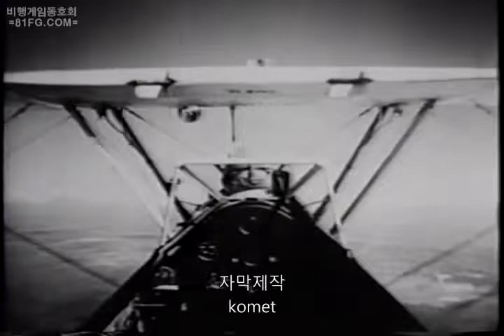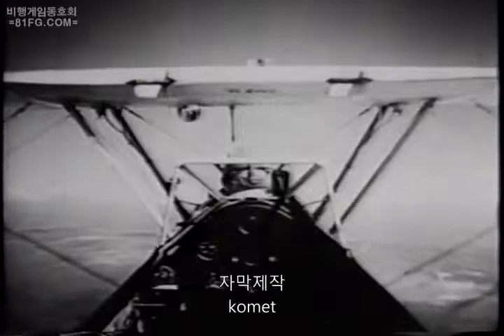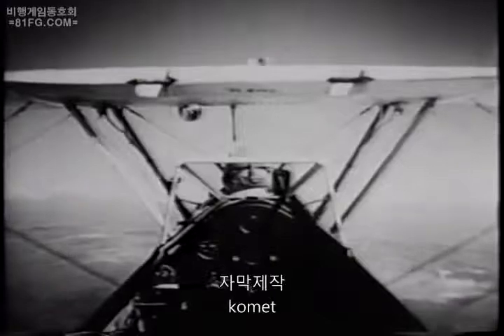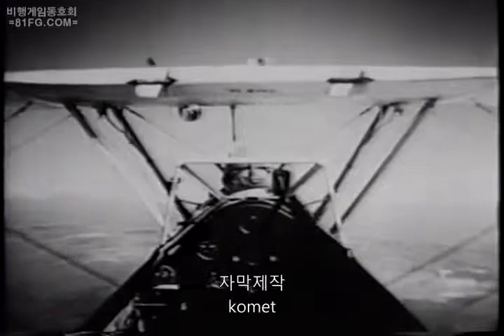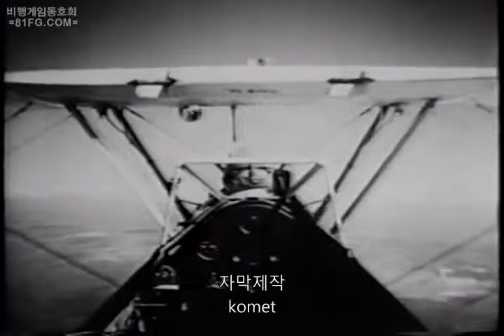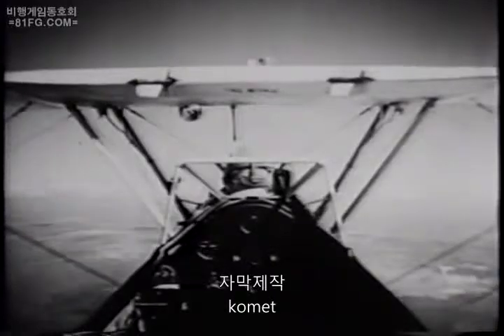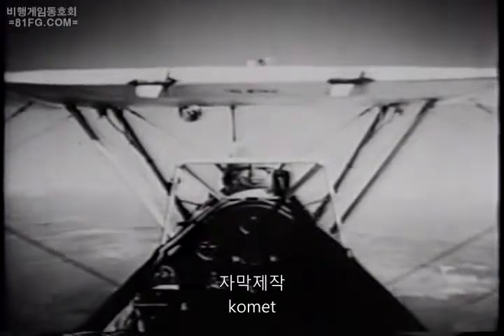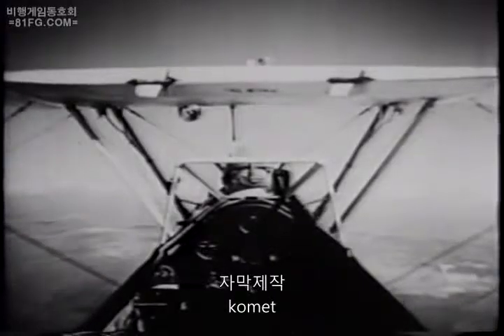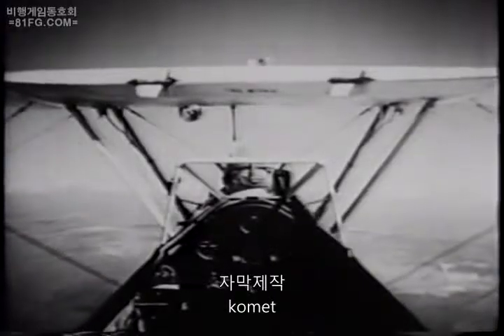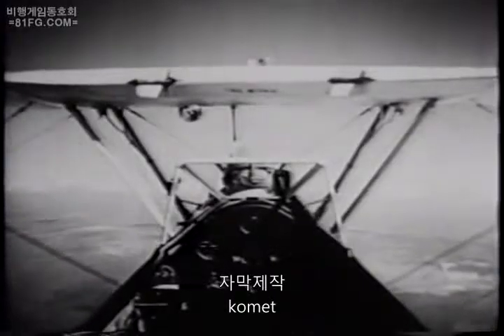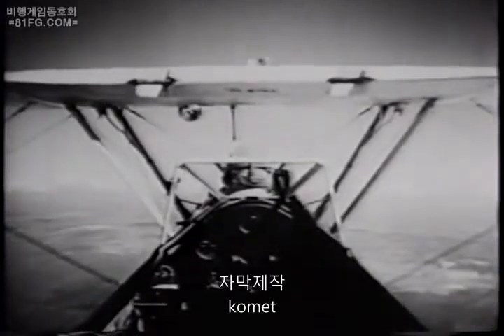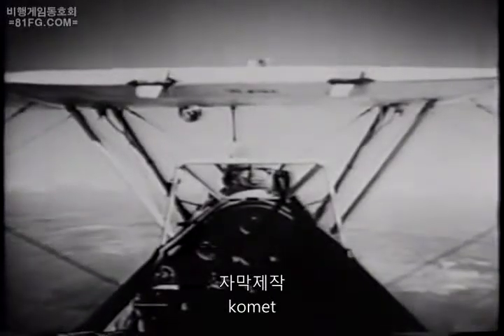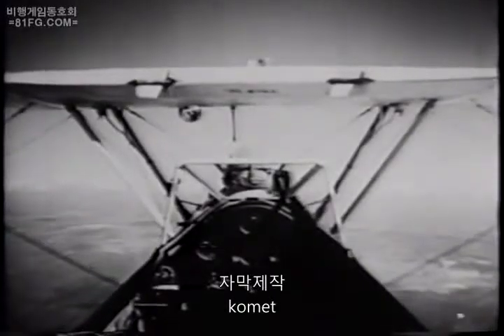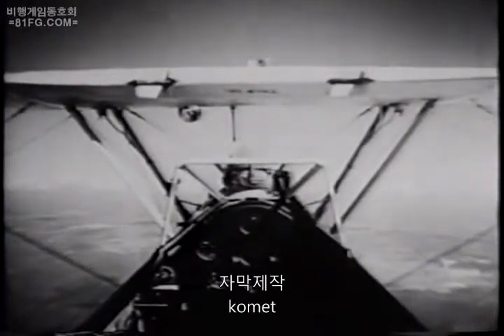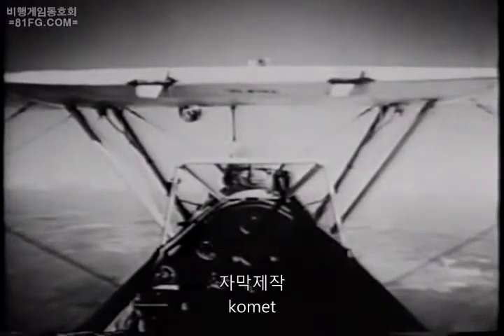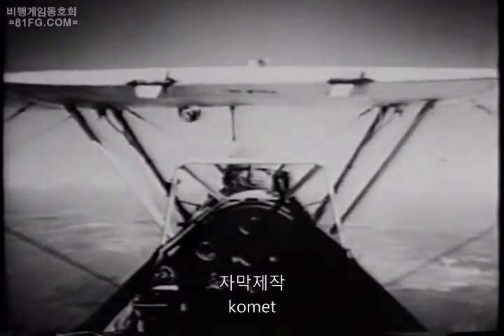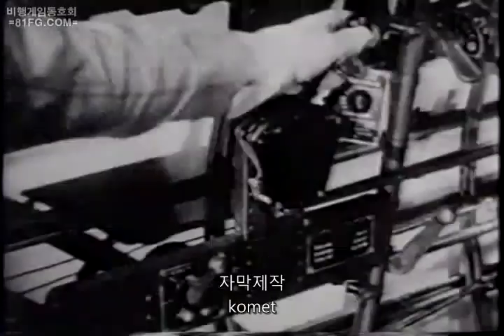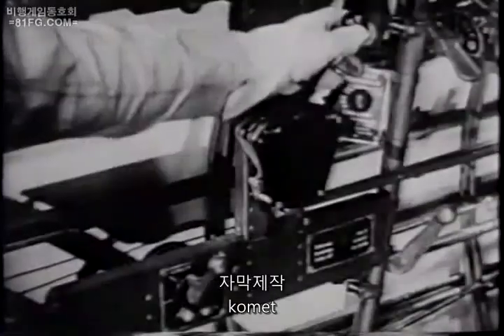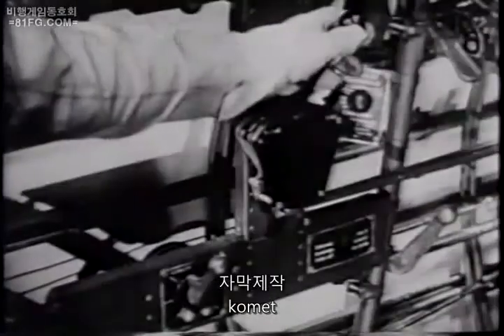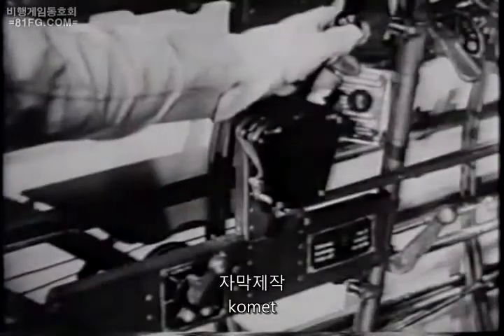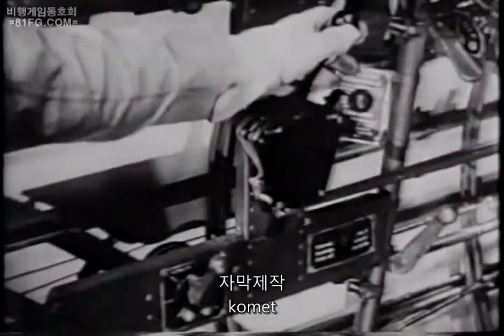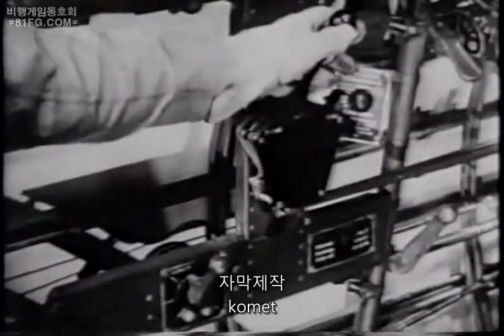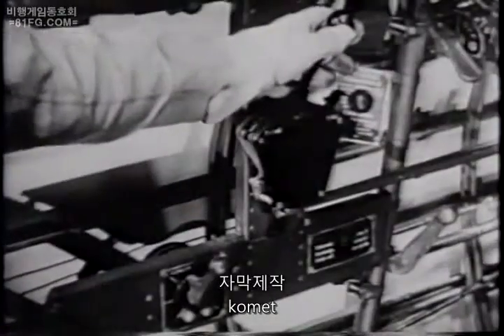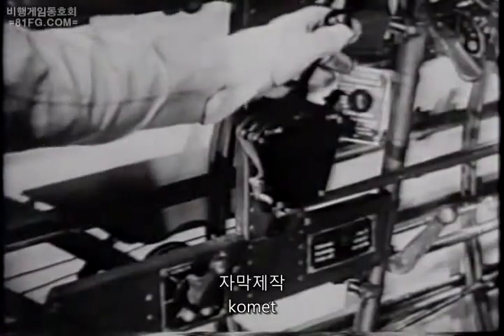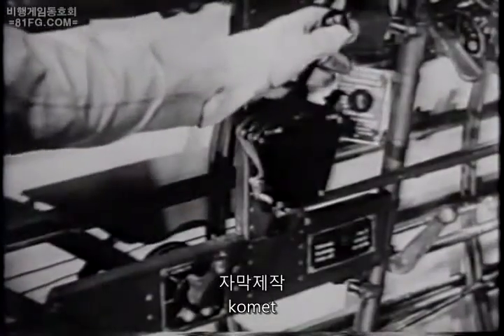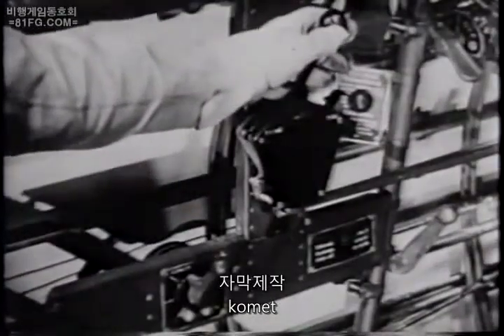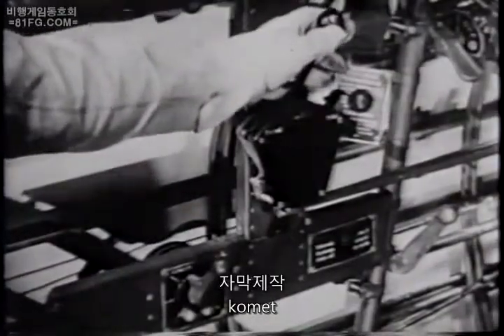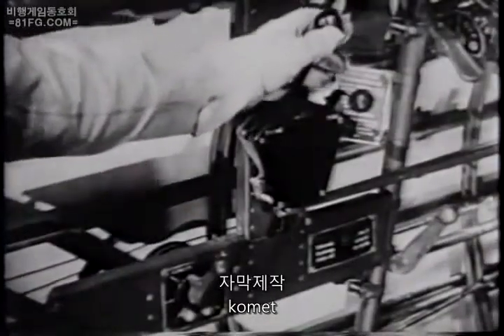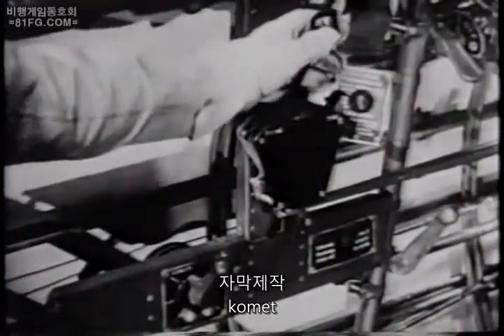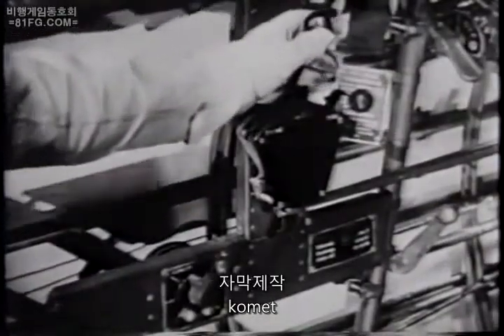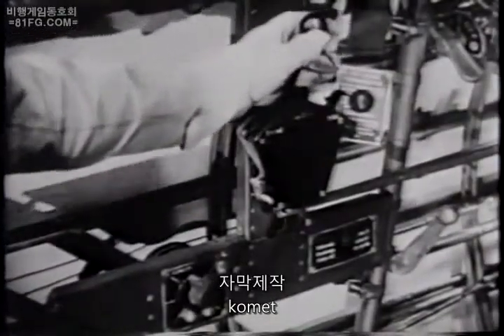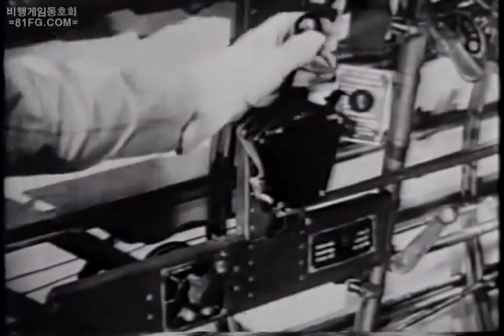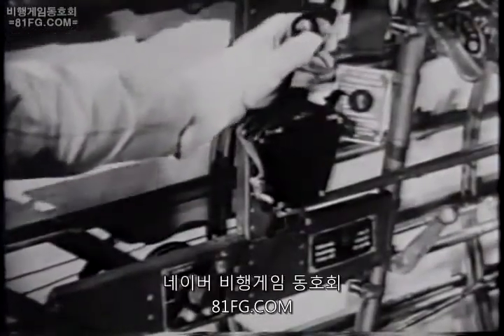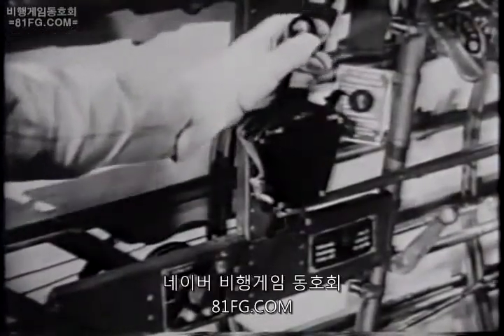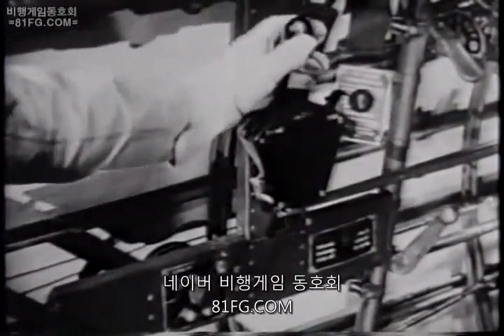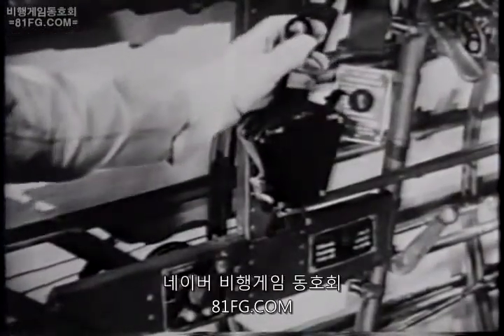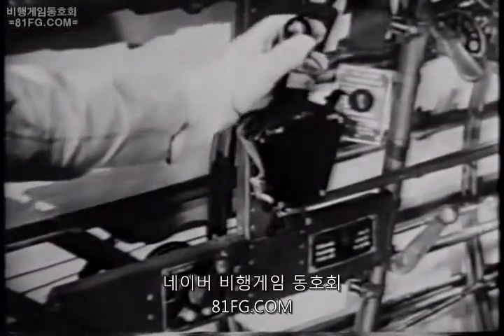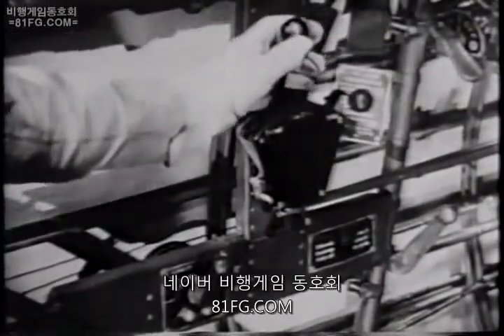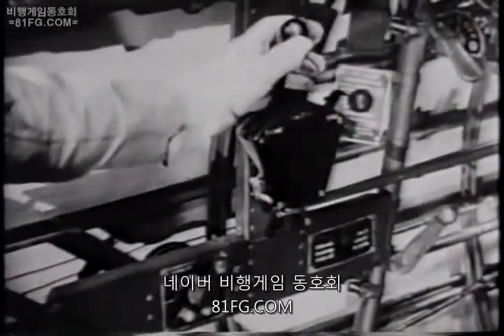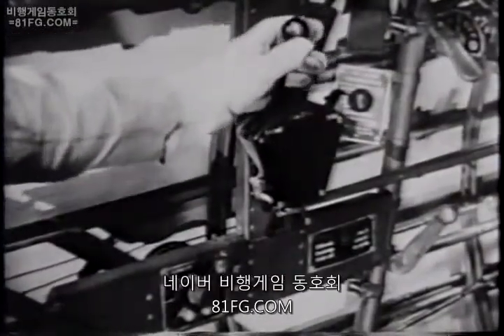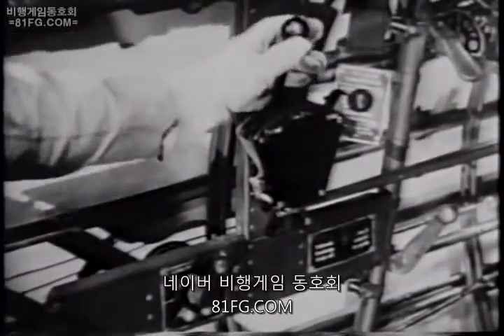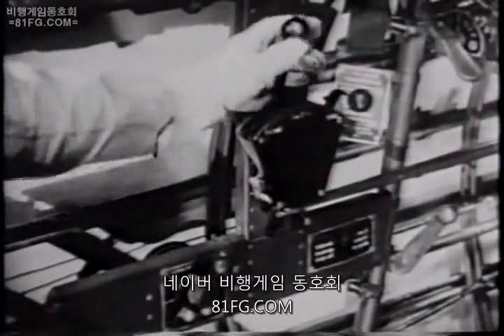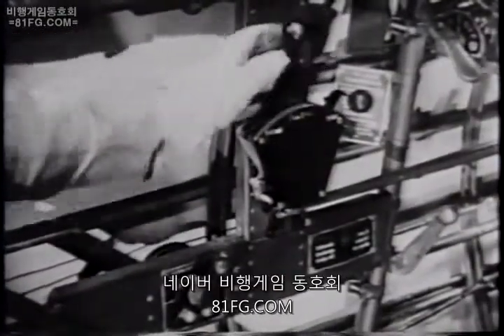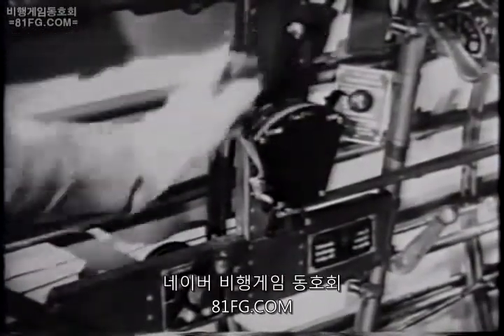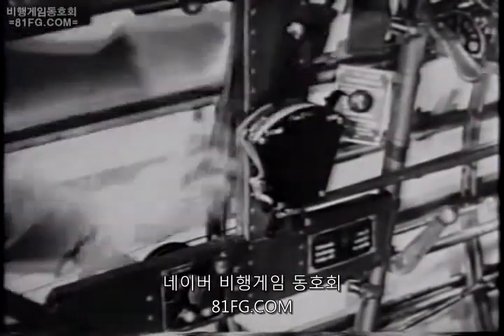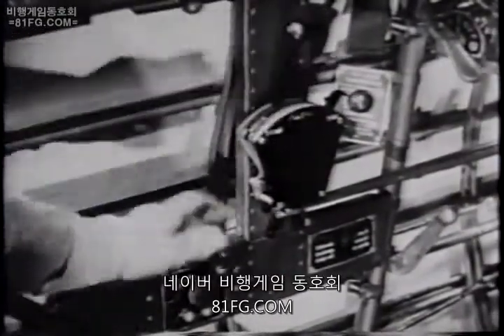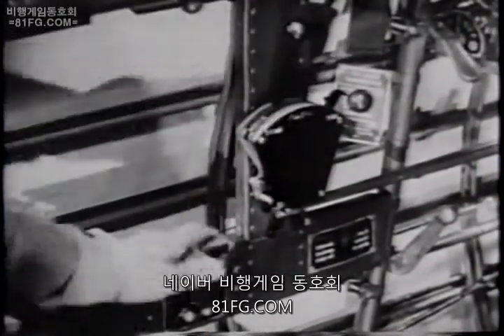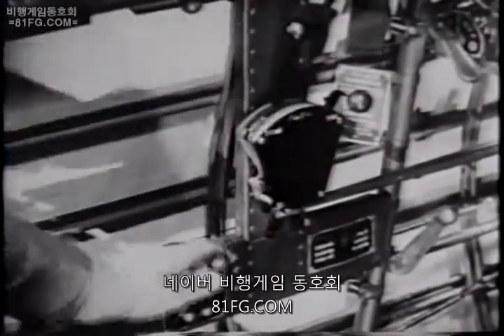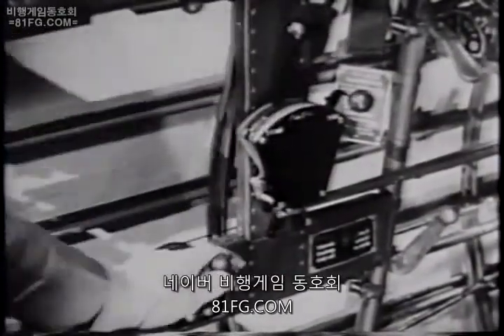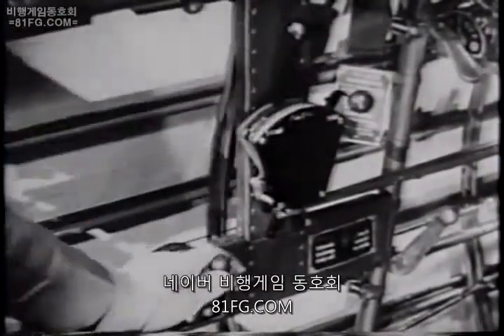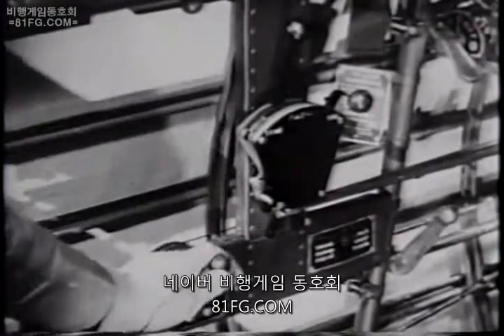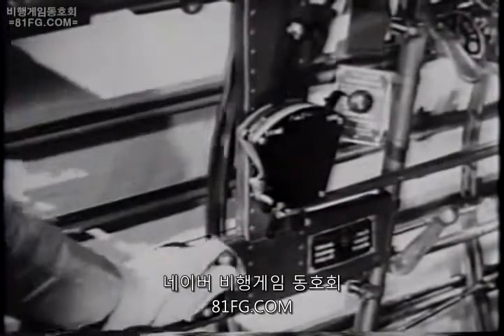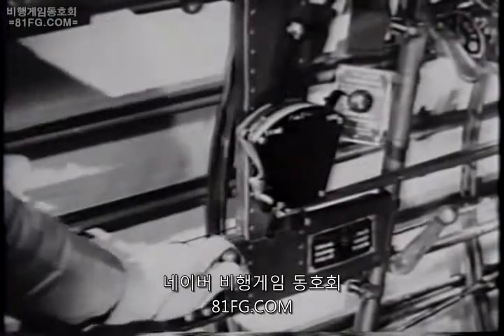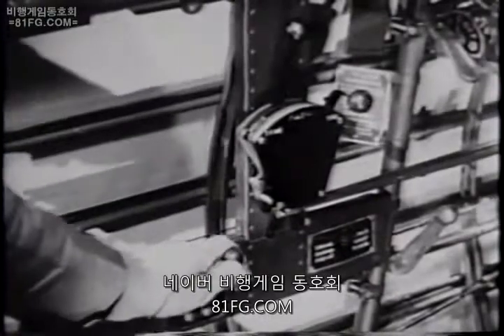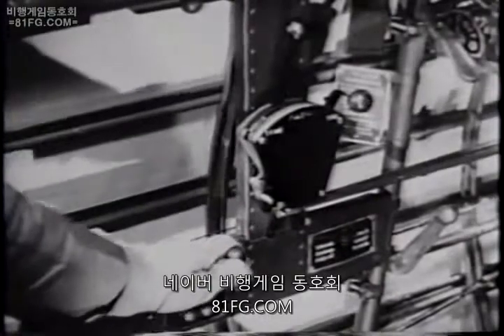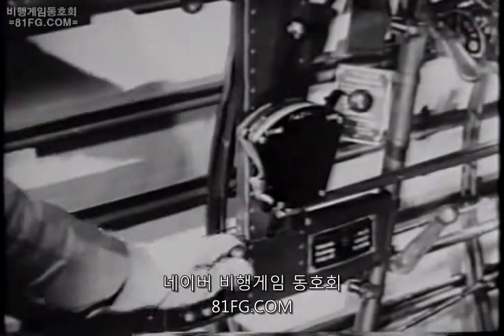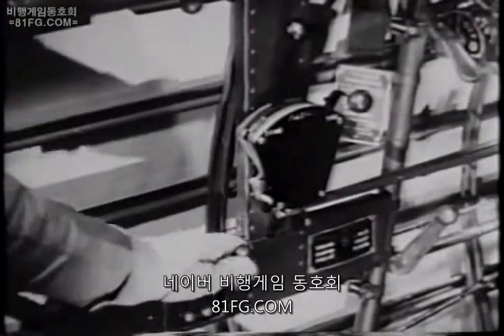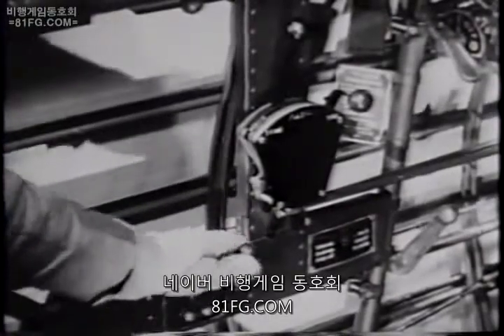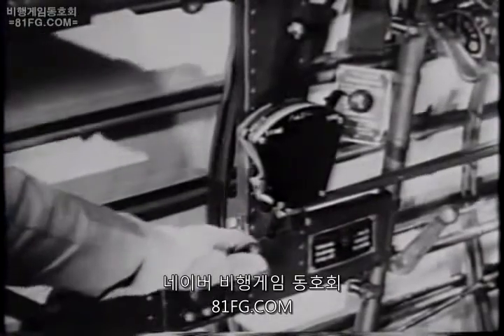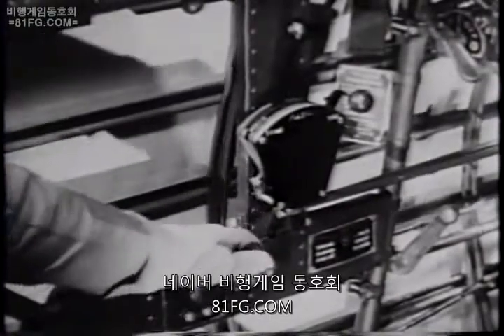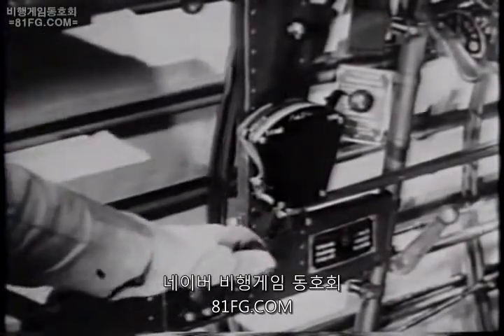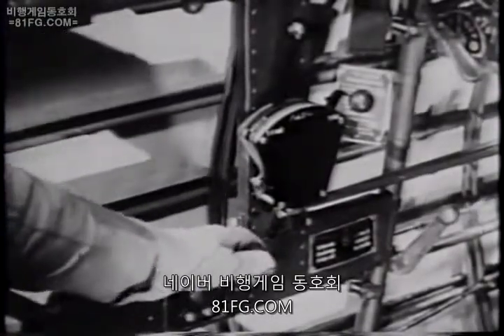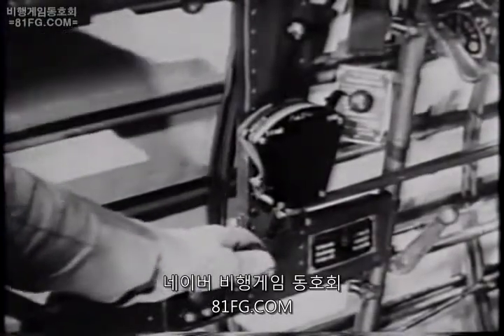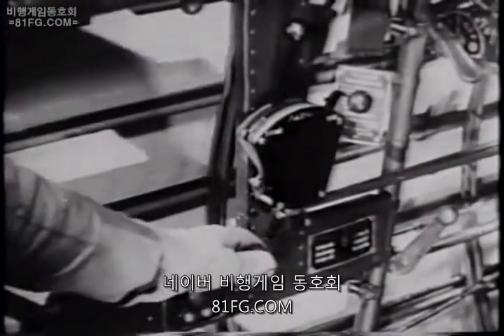We bring the throttle back to the setting for cruising and trim the plane for straight and level flight.